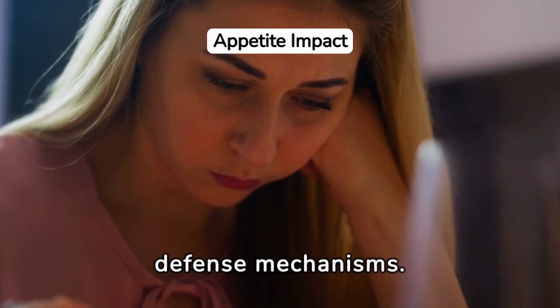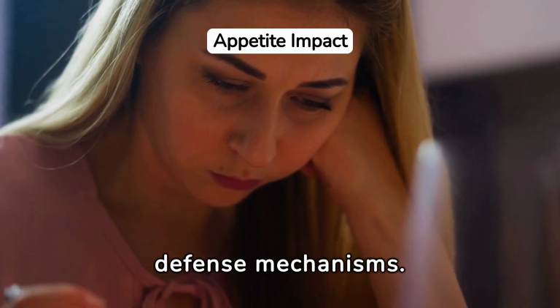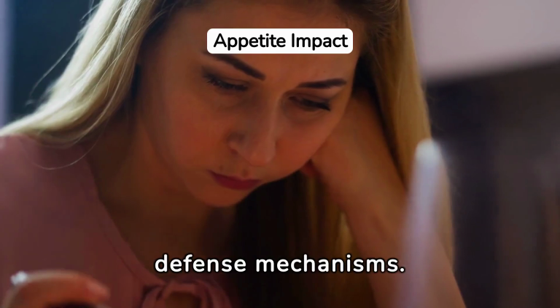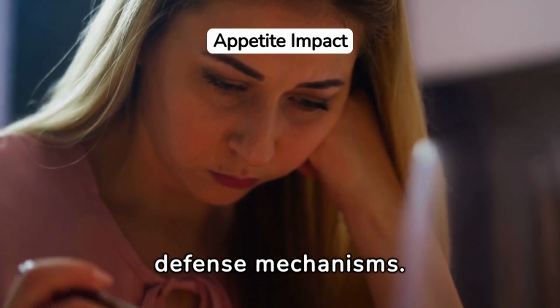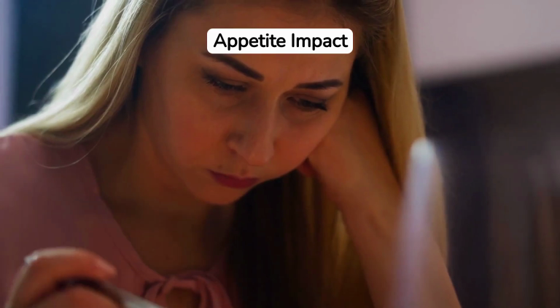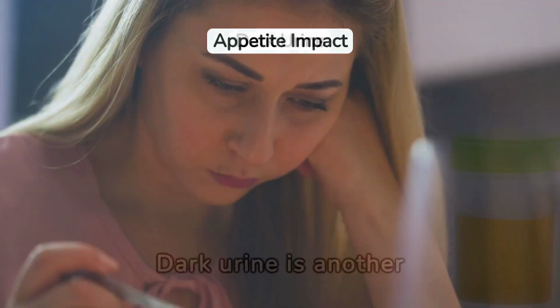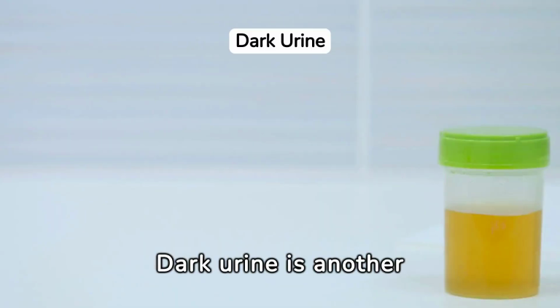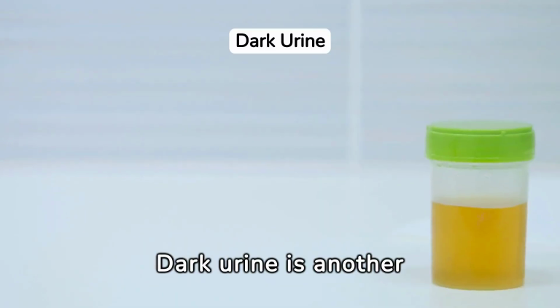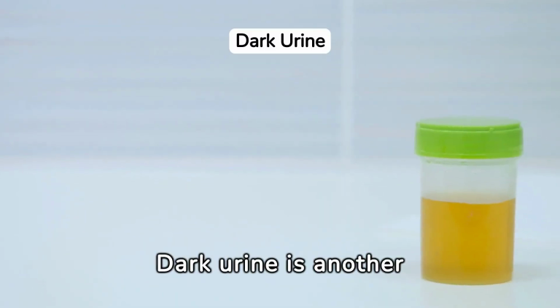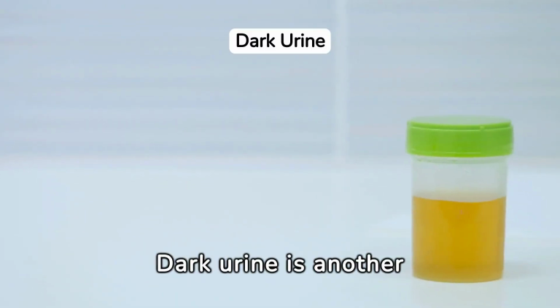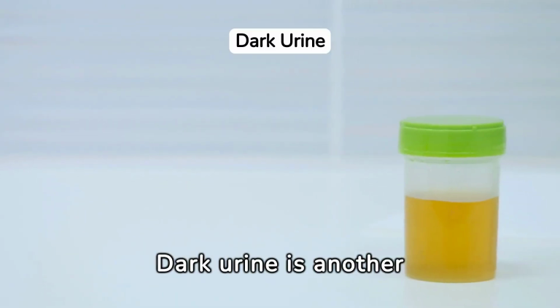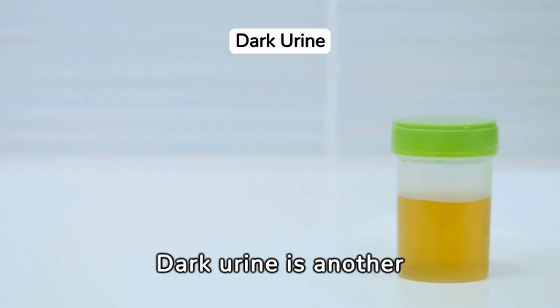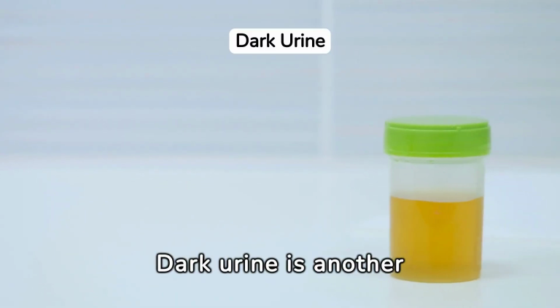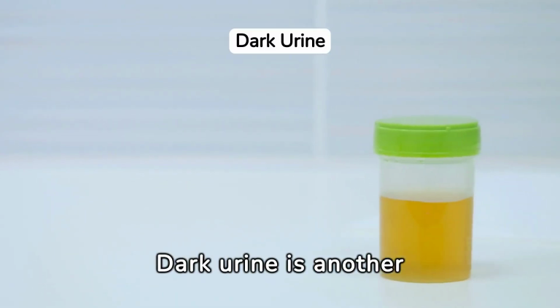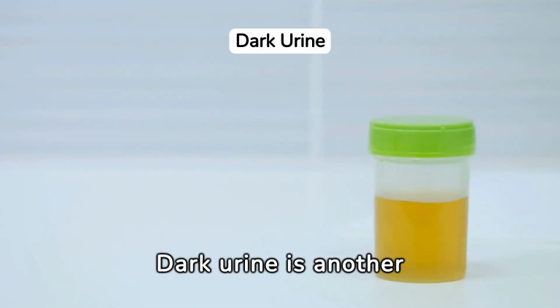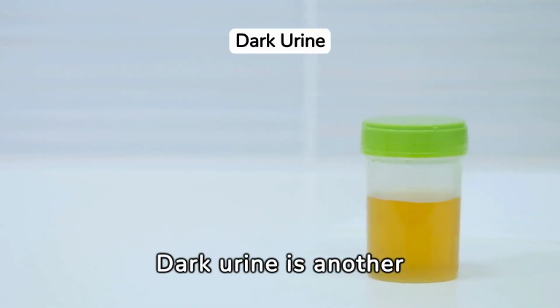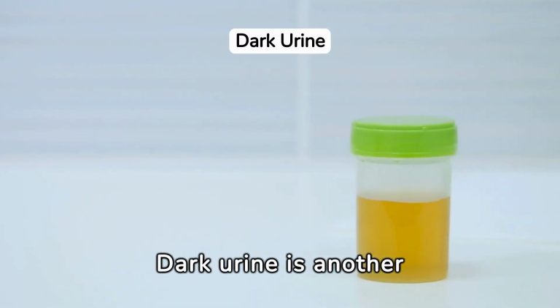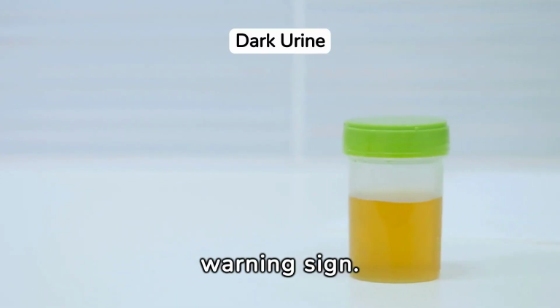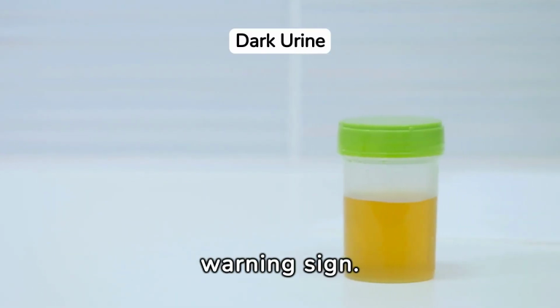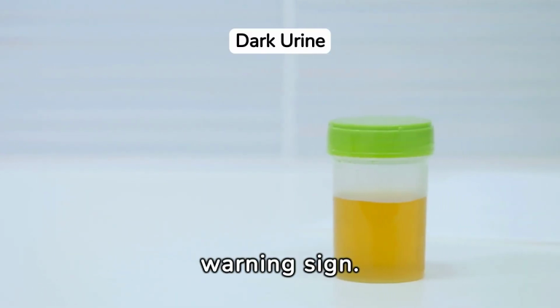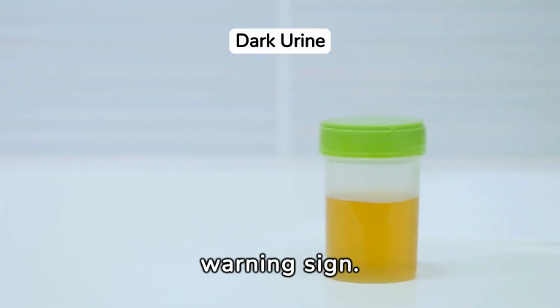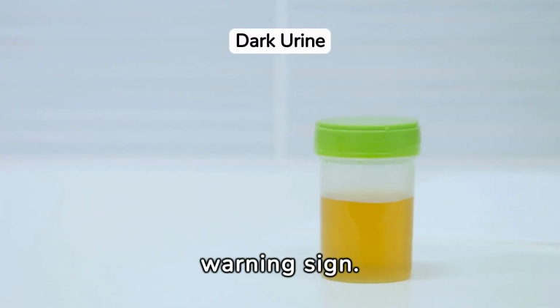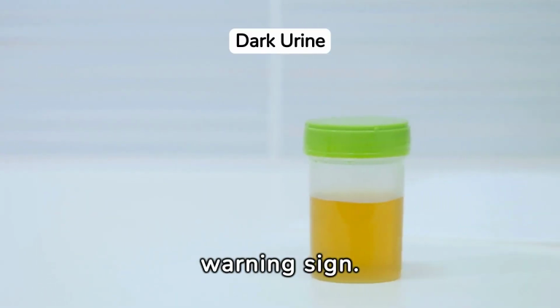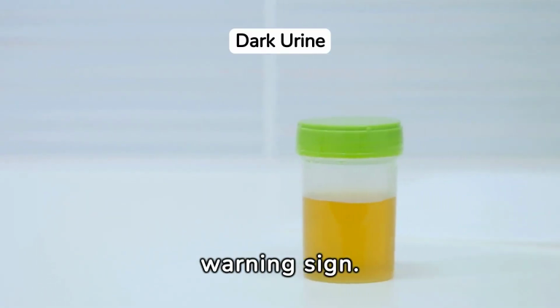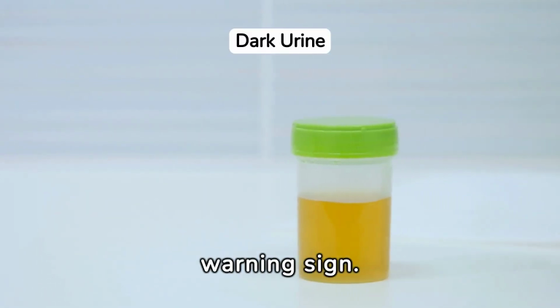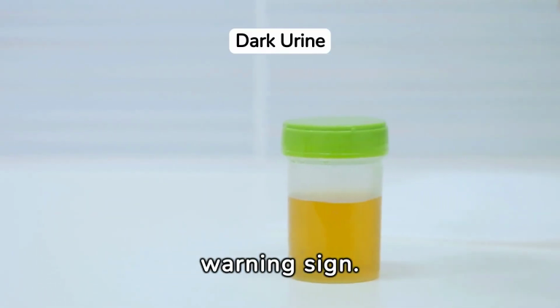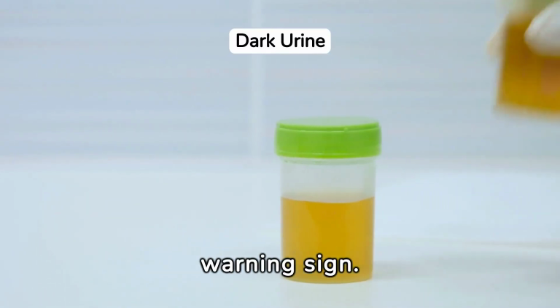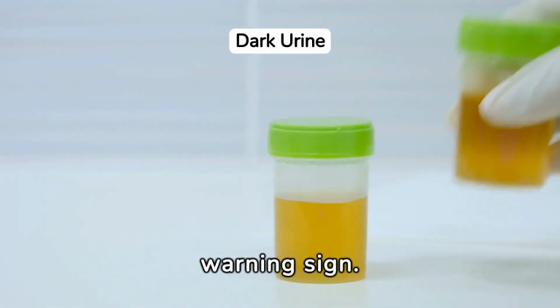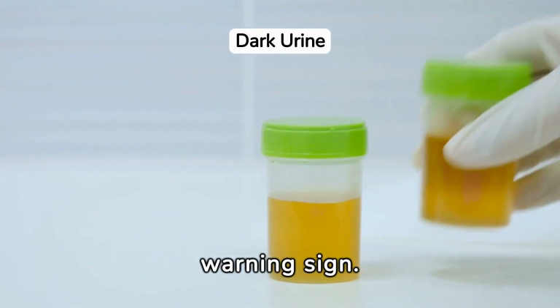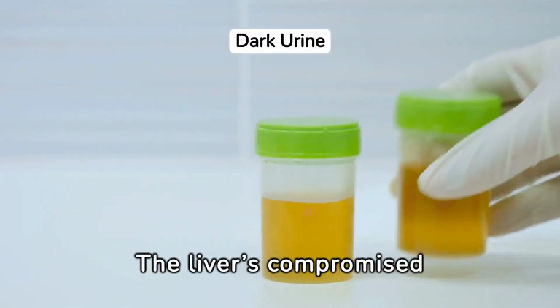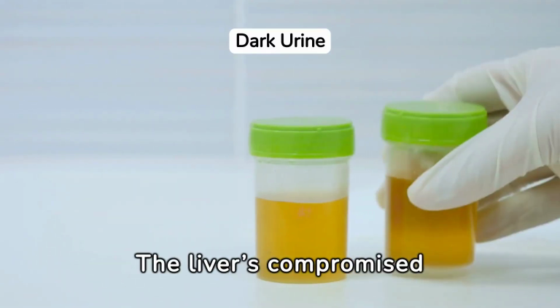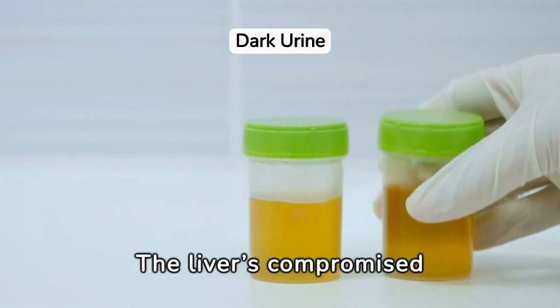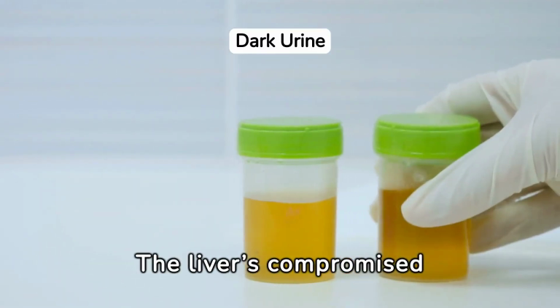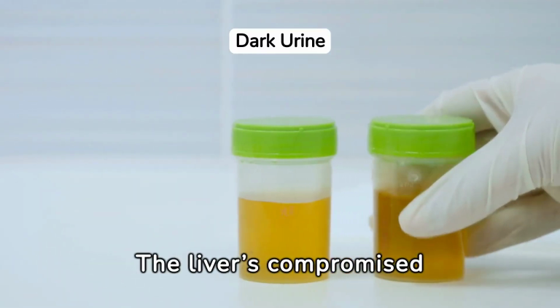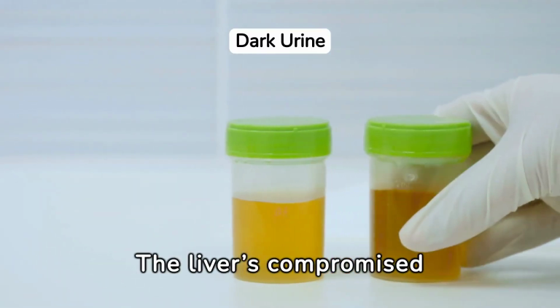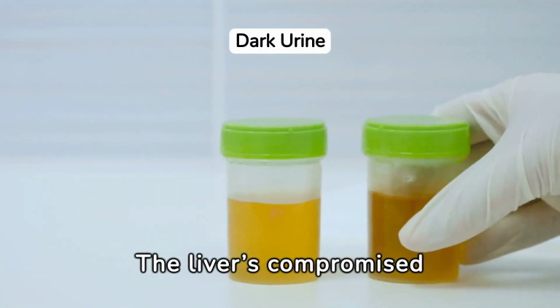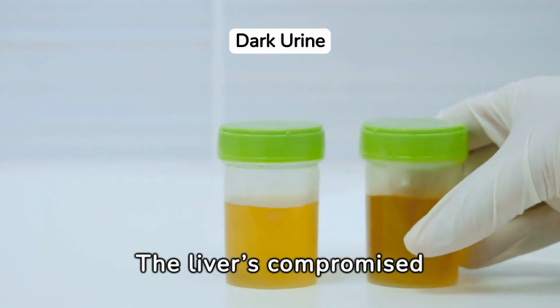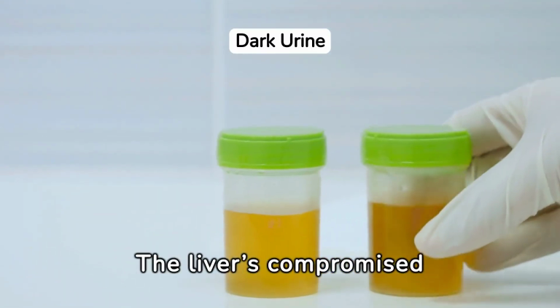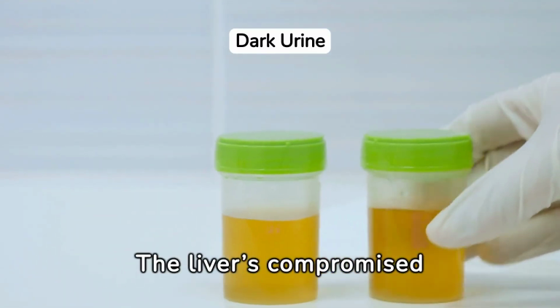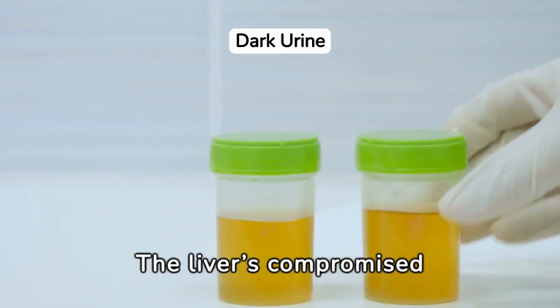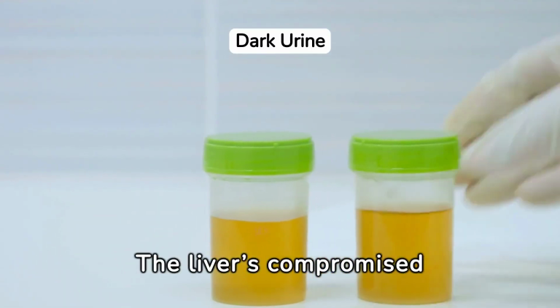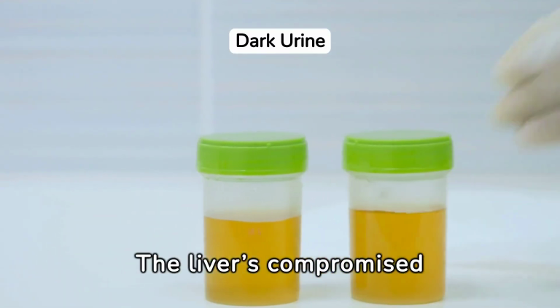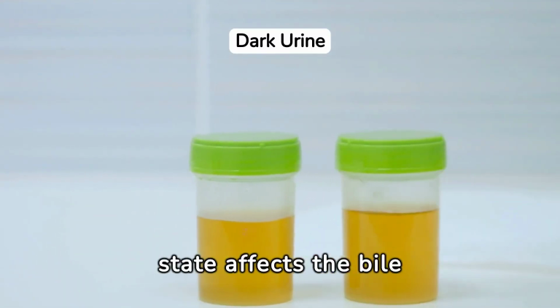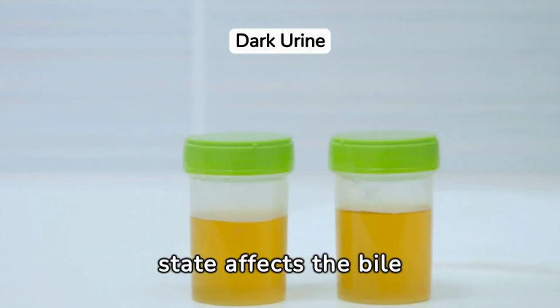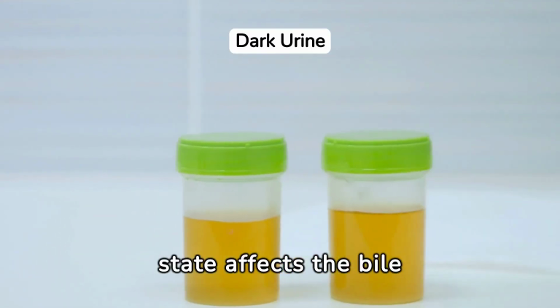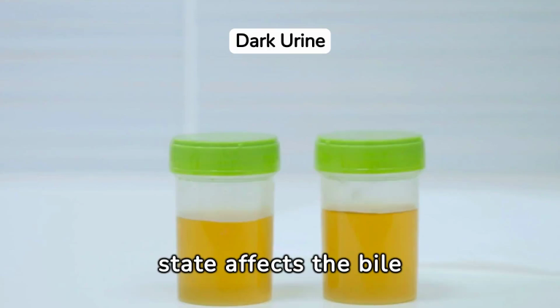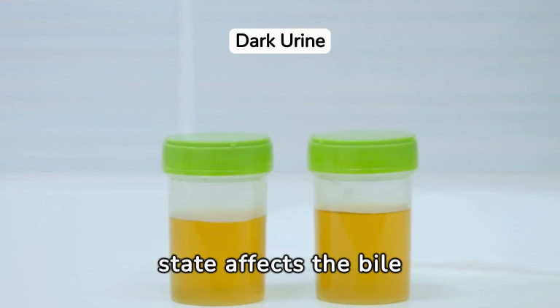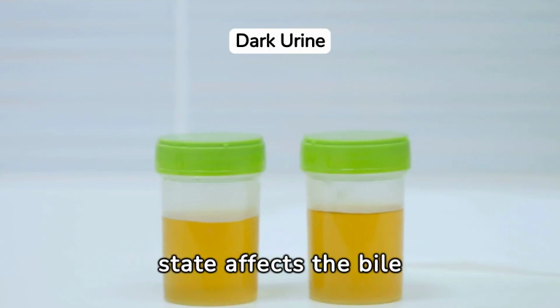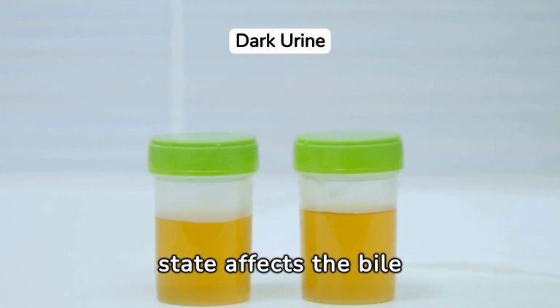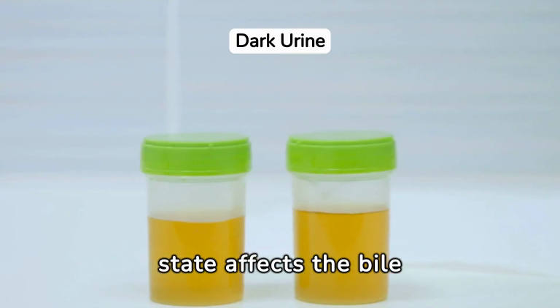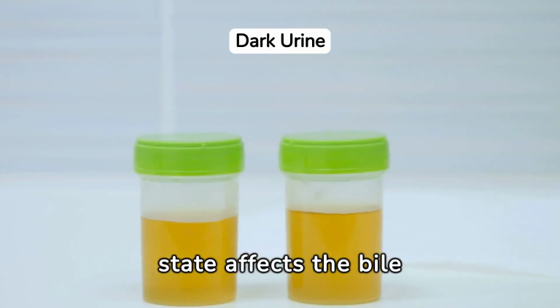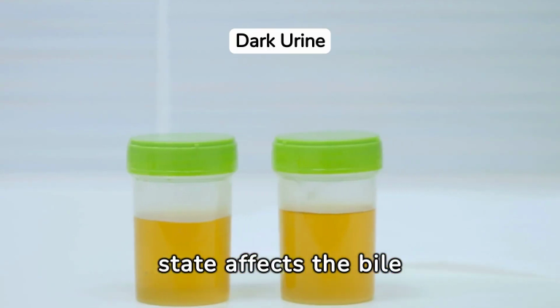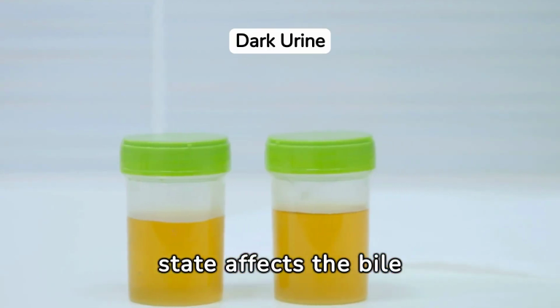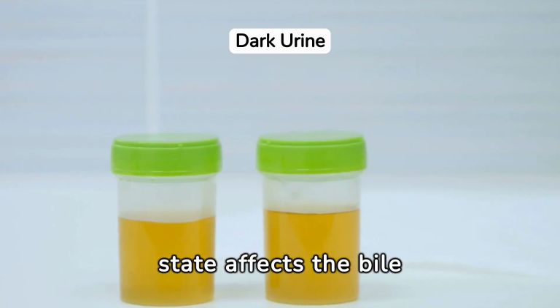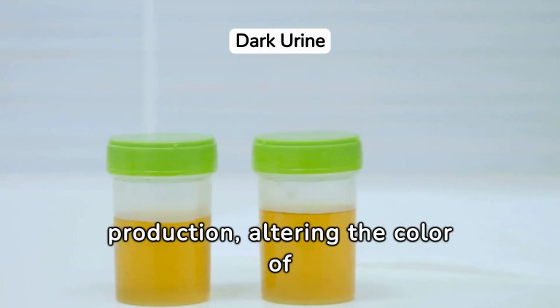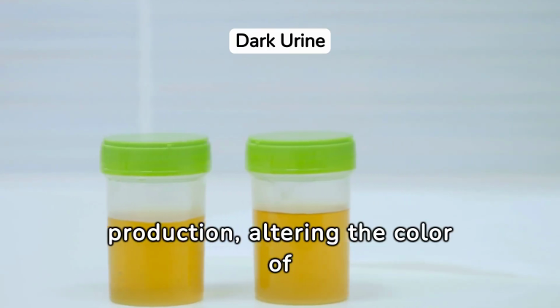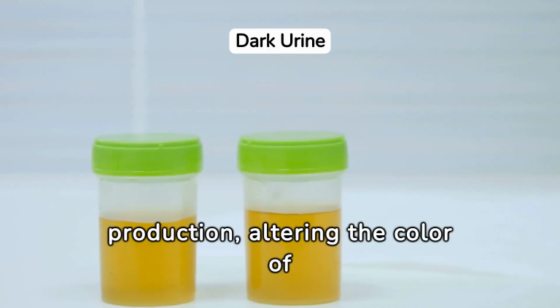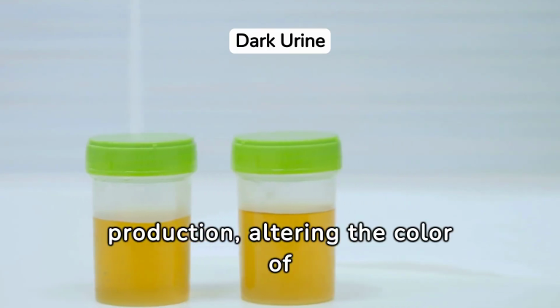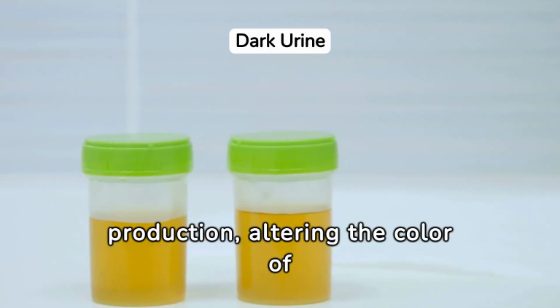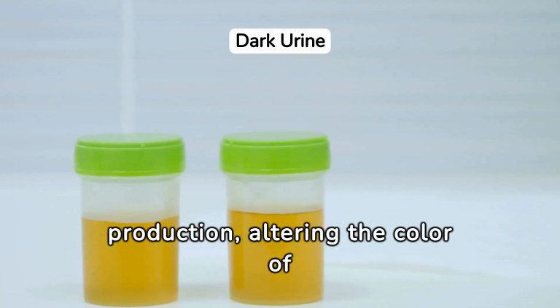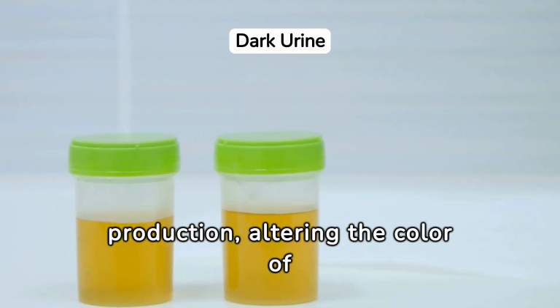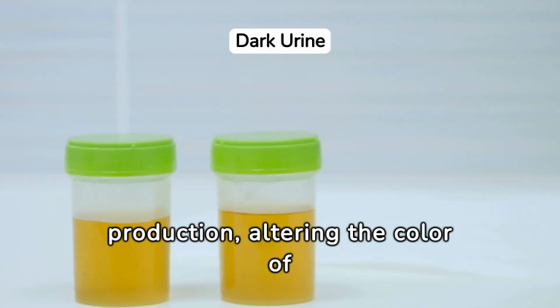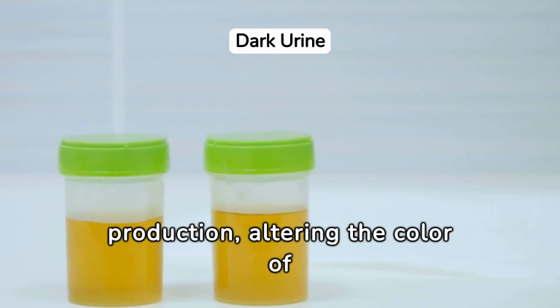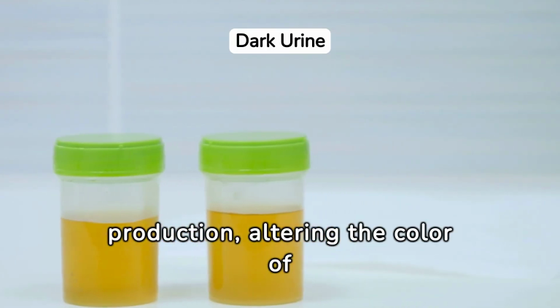Dark urine is another warning sign. The liver's compromised state affects bile production, altering the color of urine.